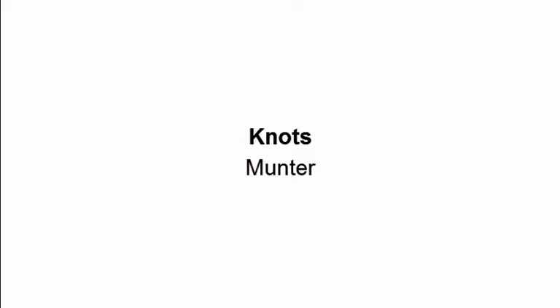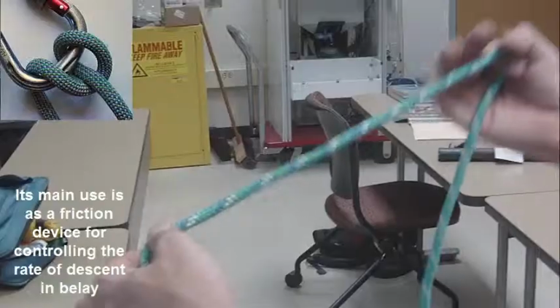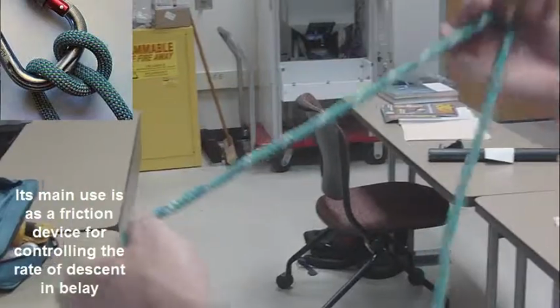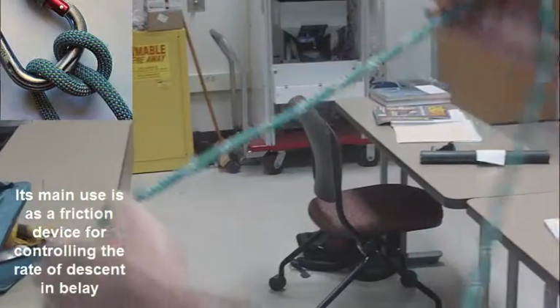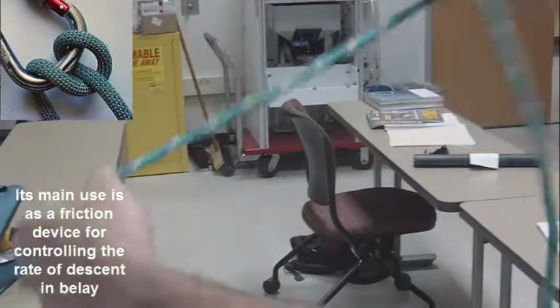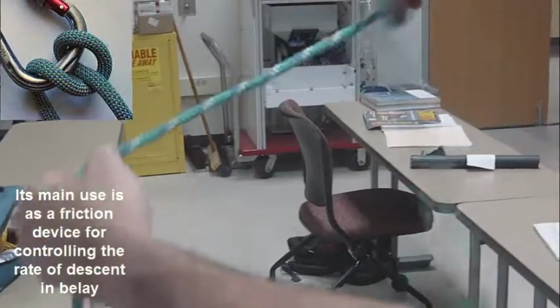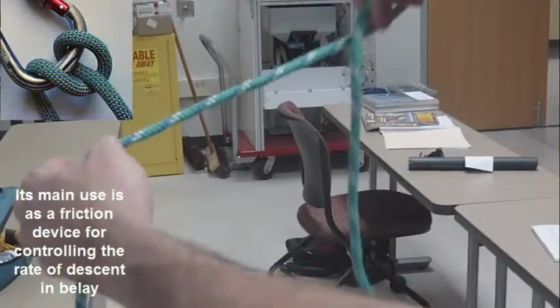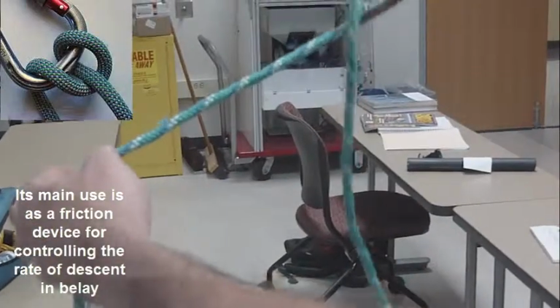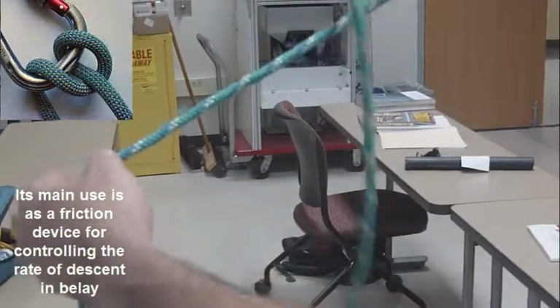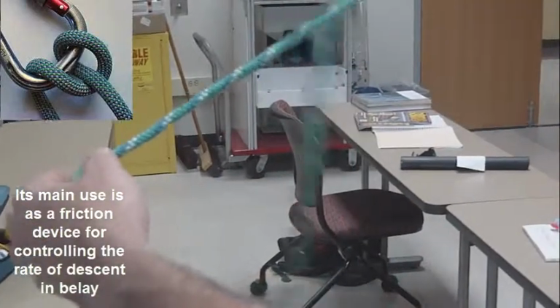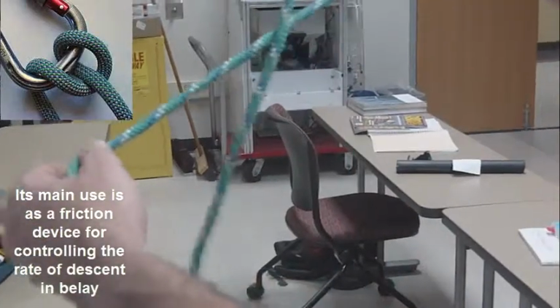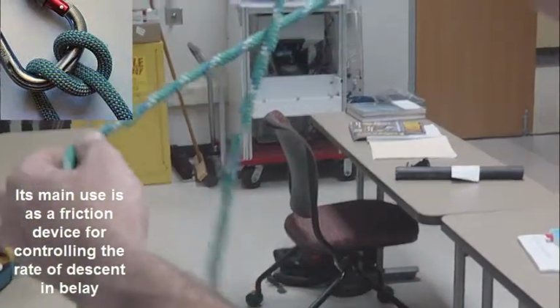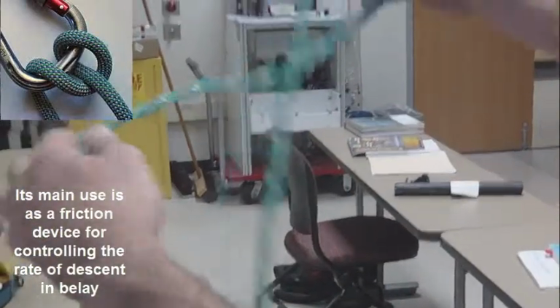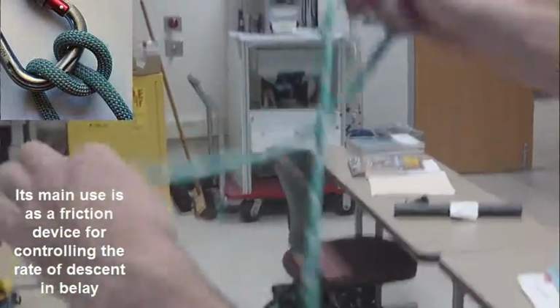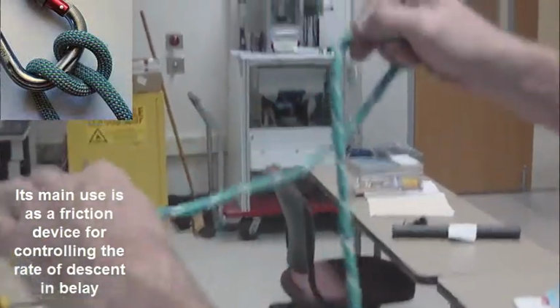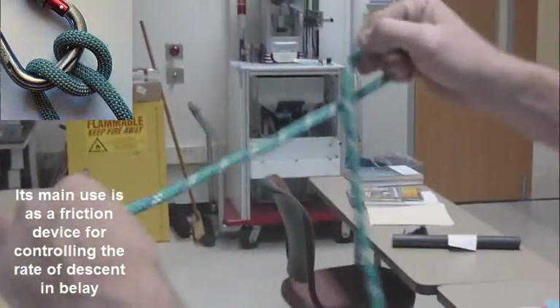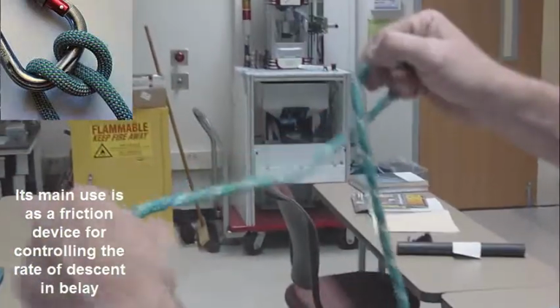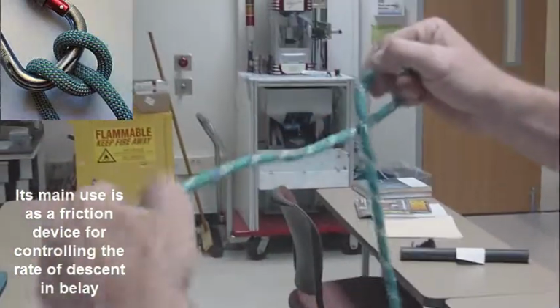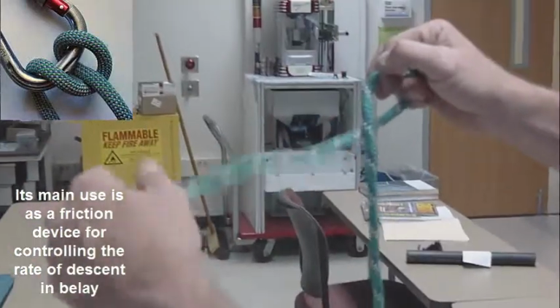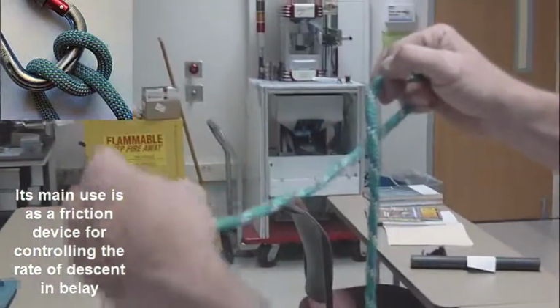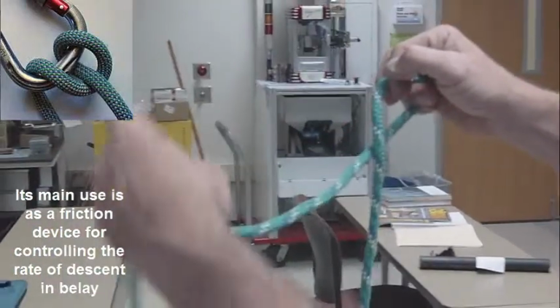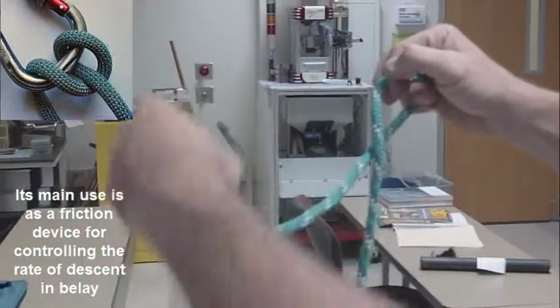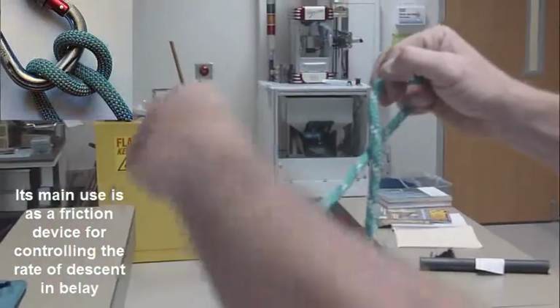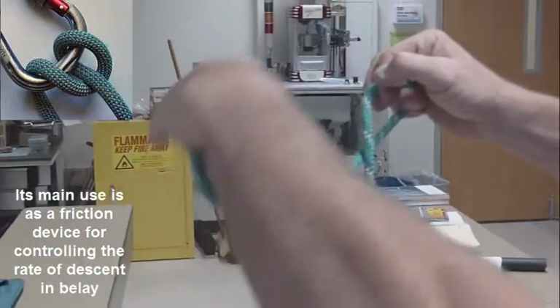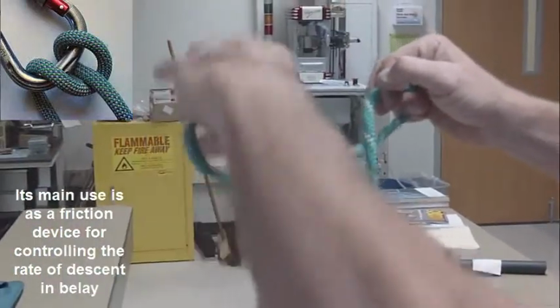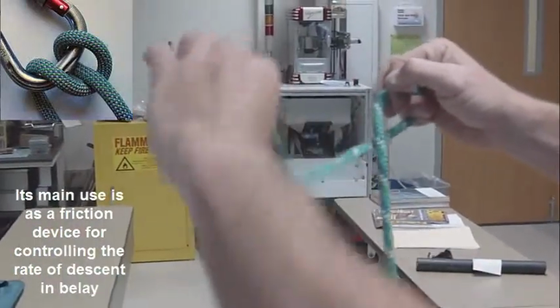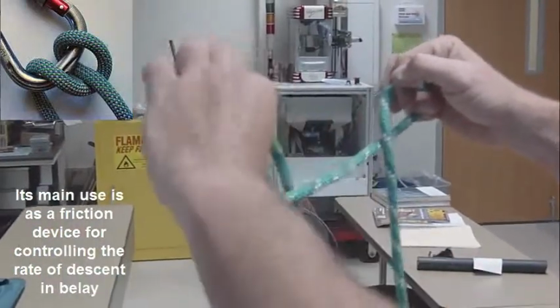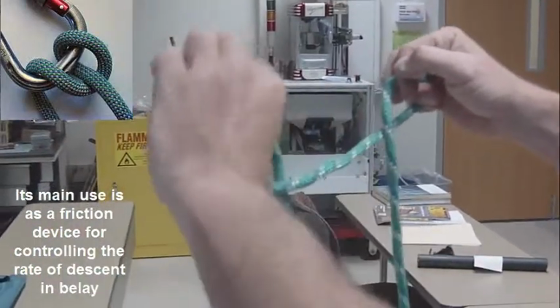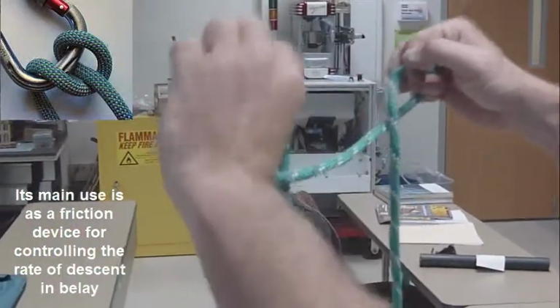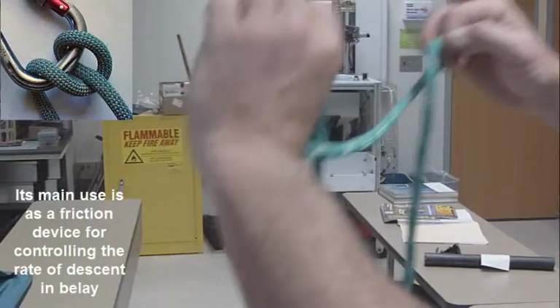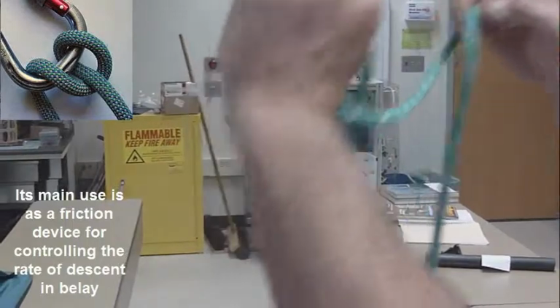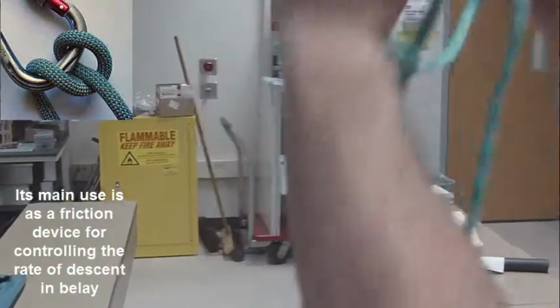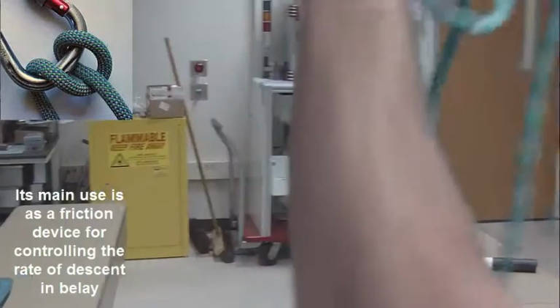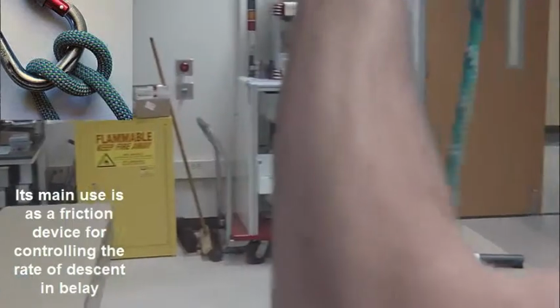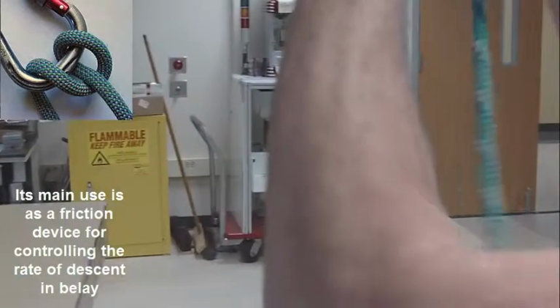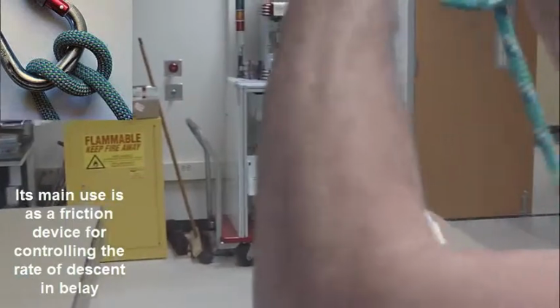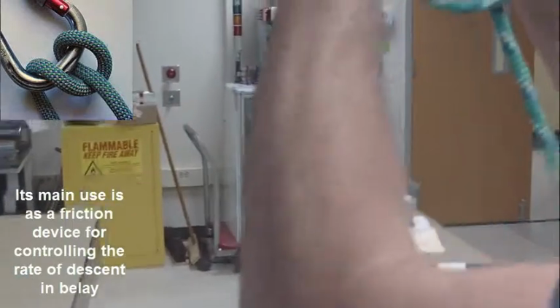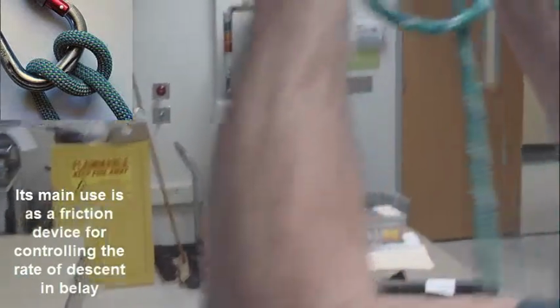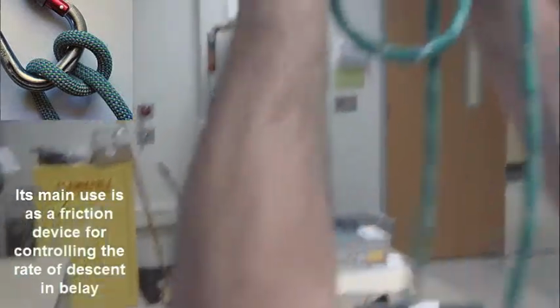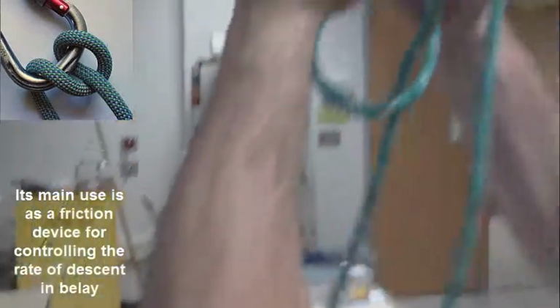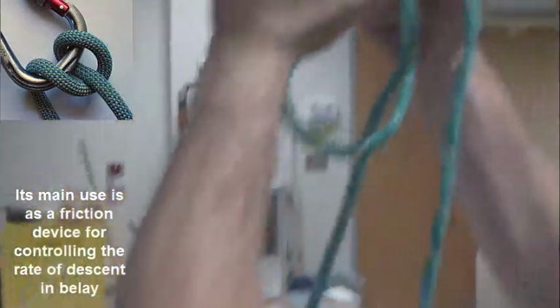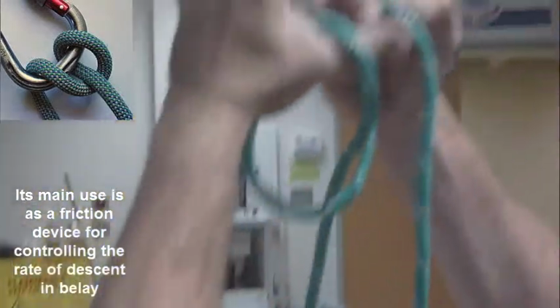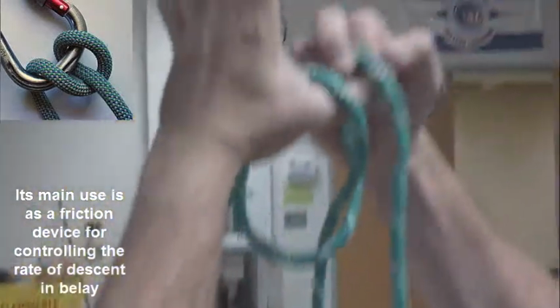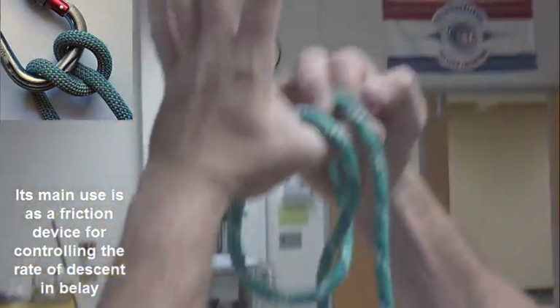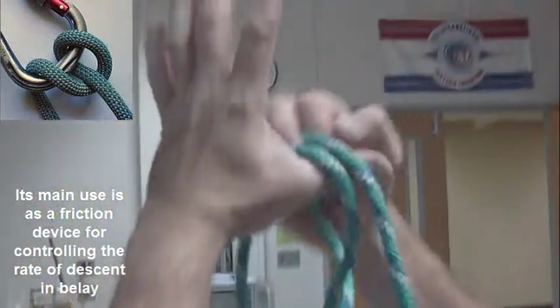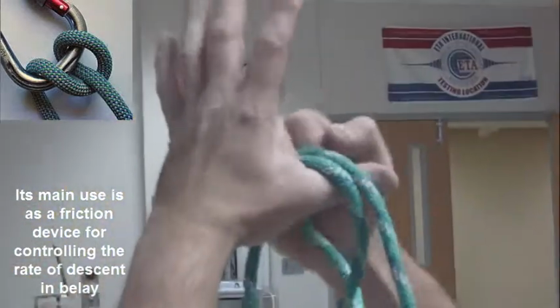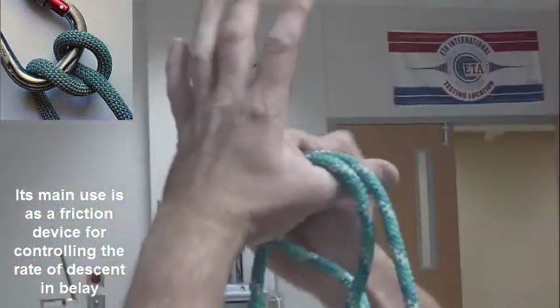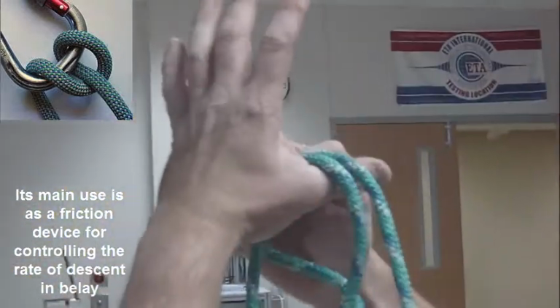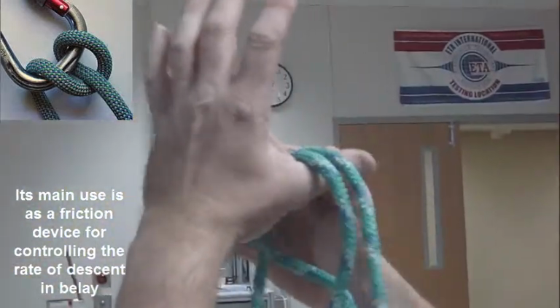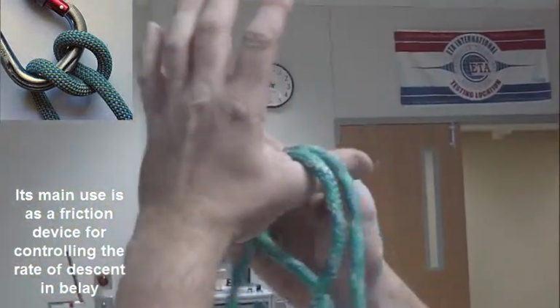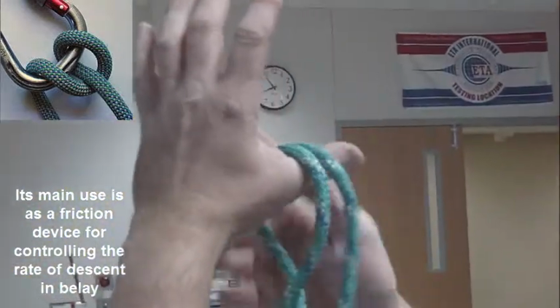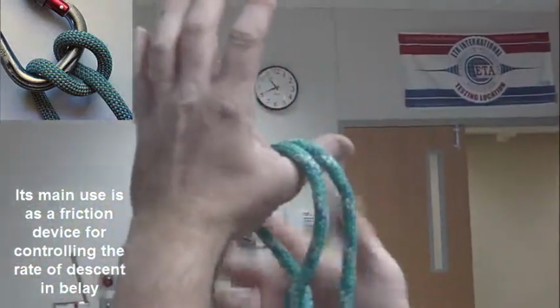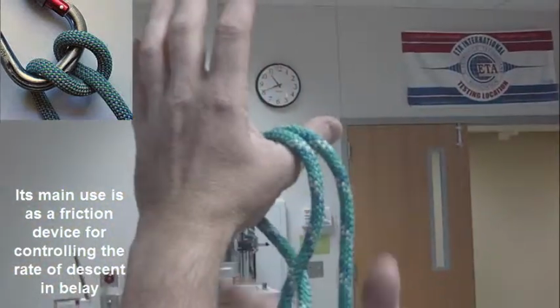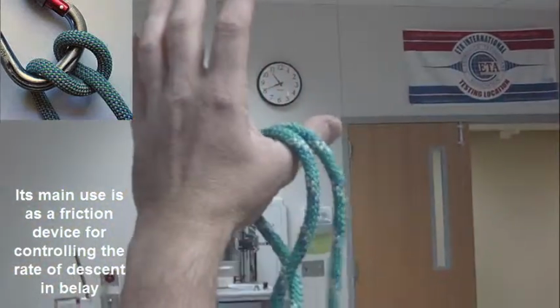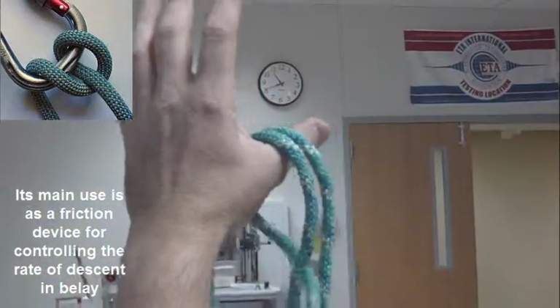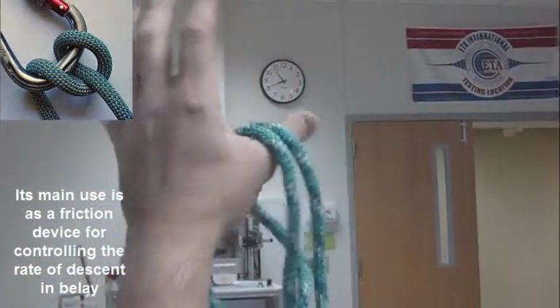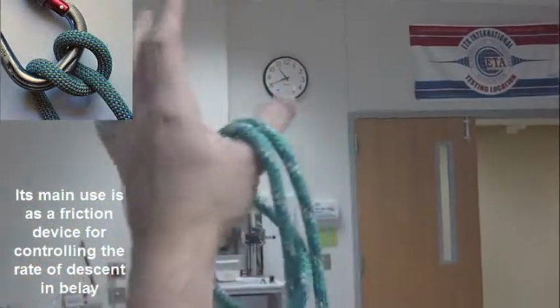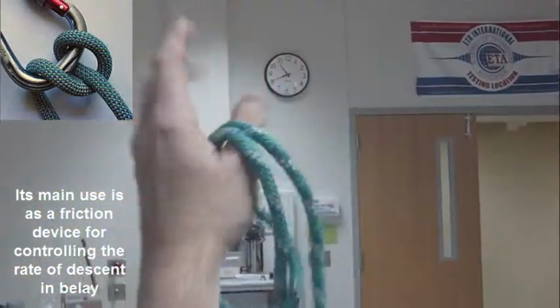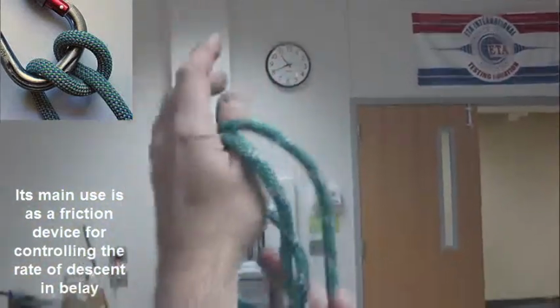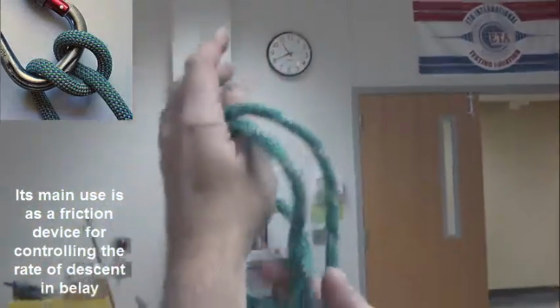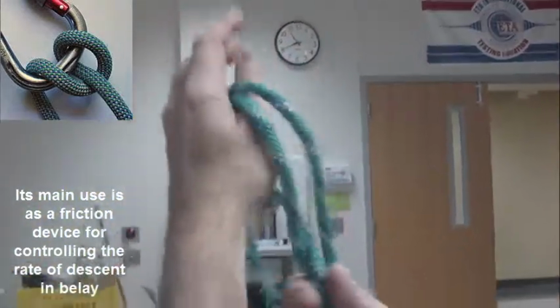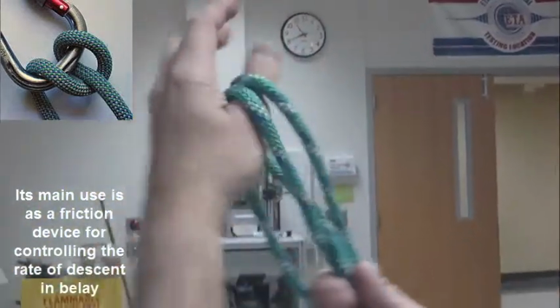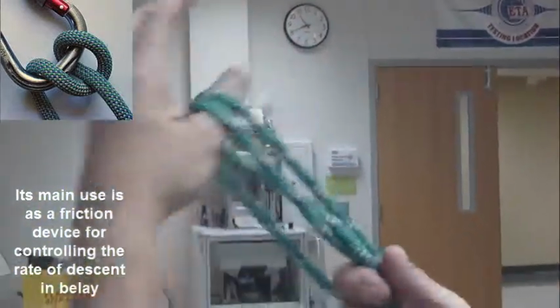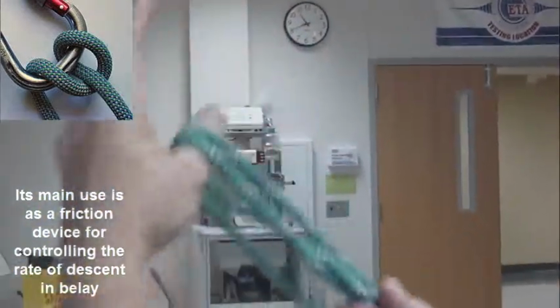This is the munter. So one loop out, one loop back, fold it like a book.